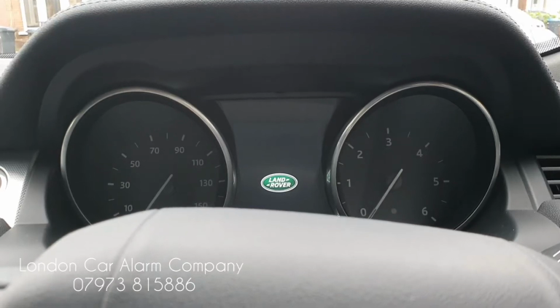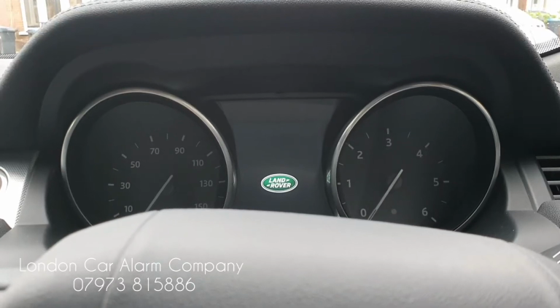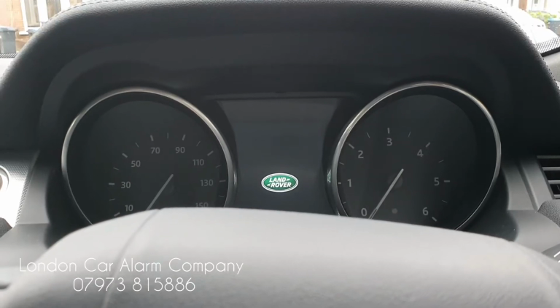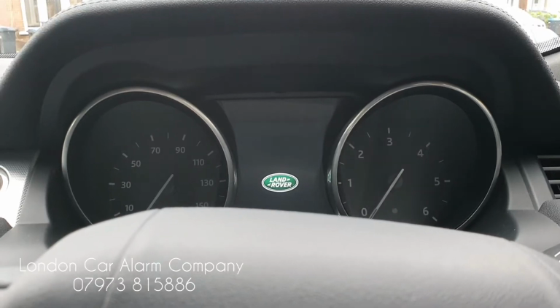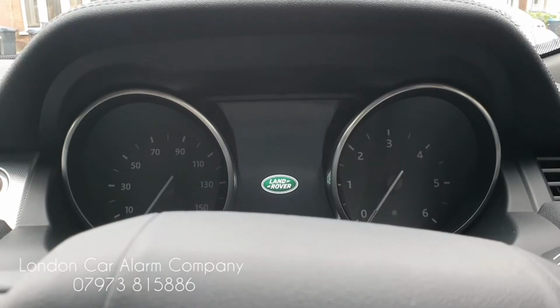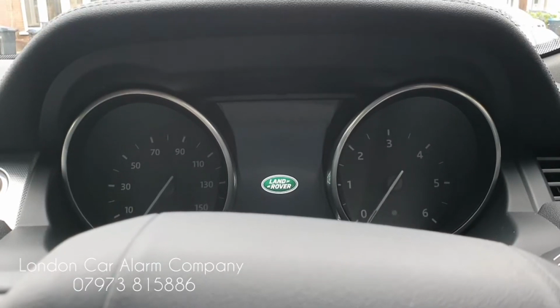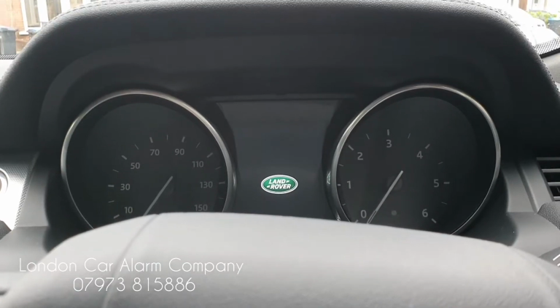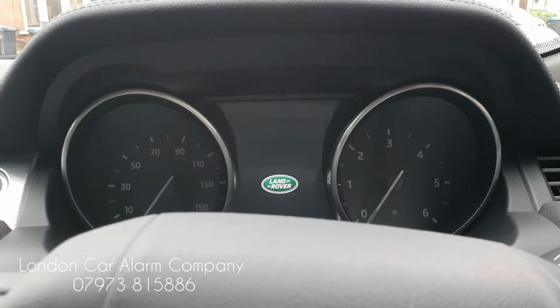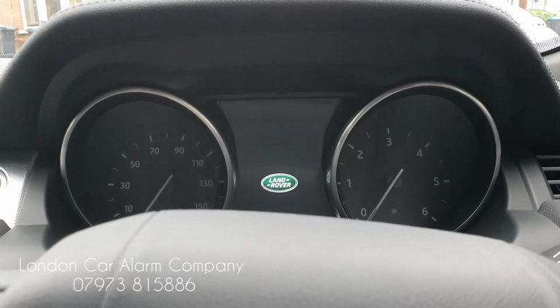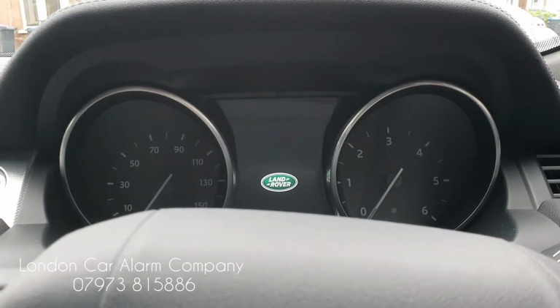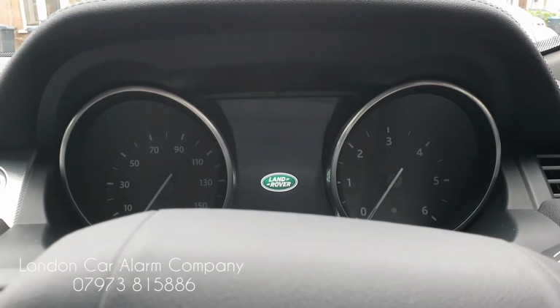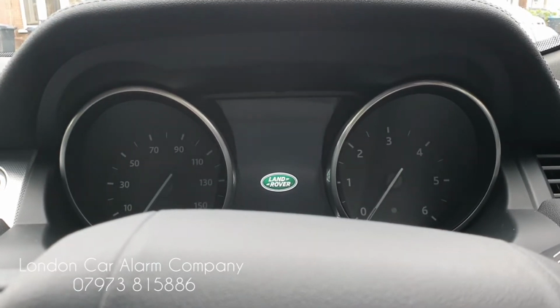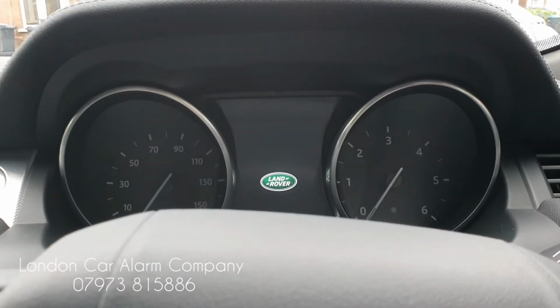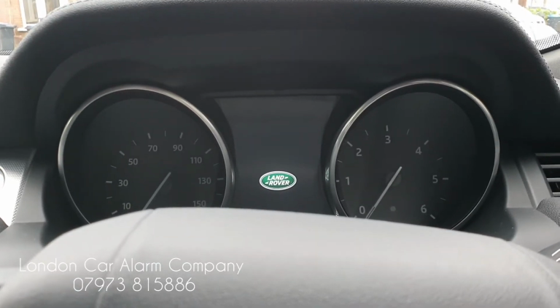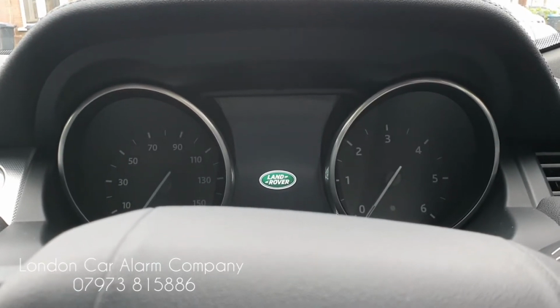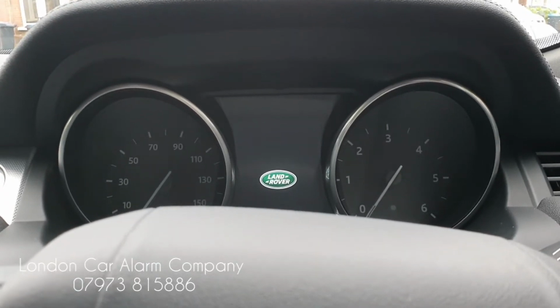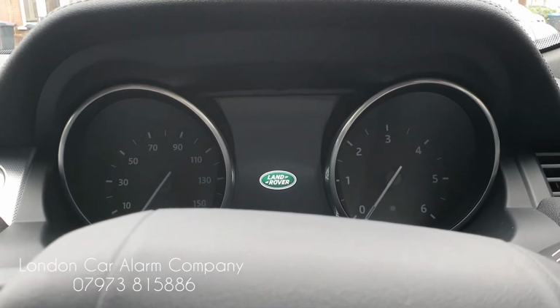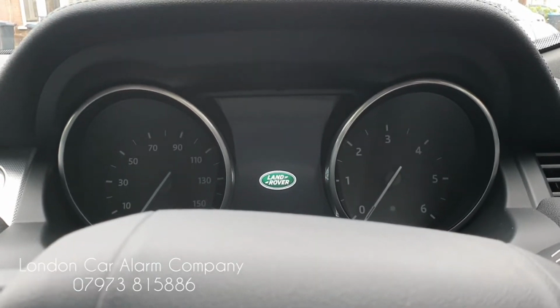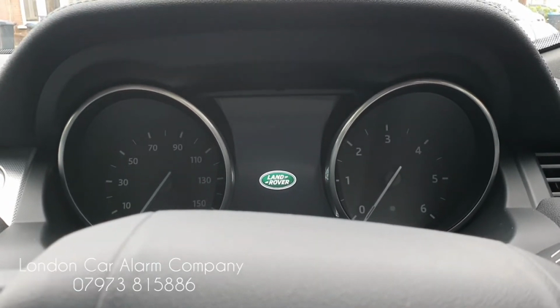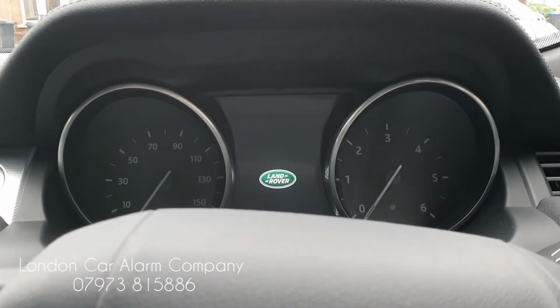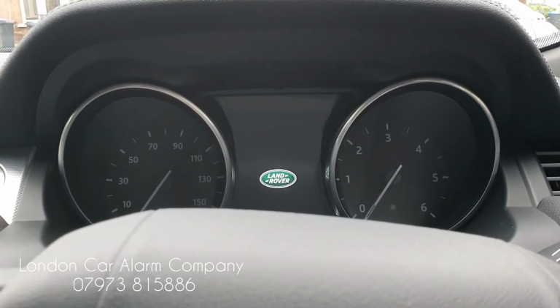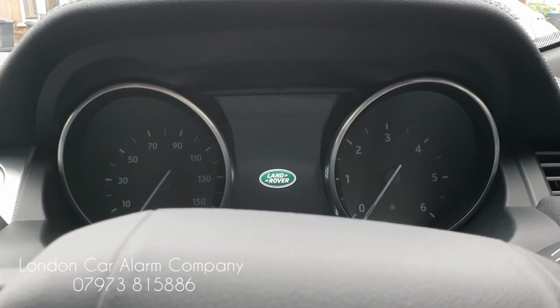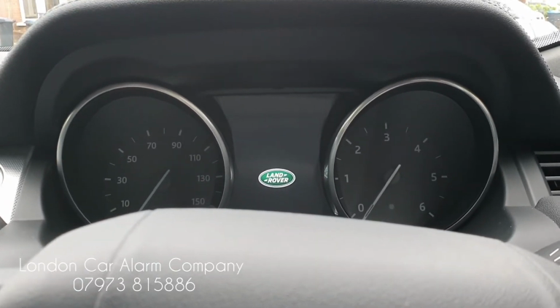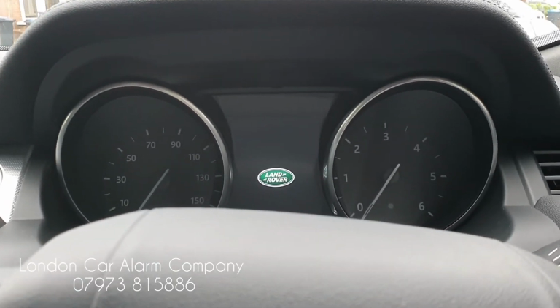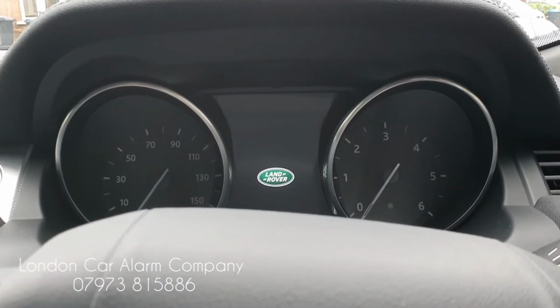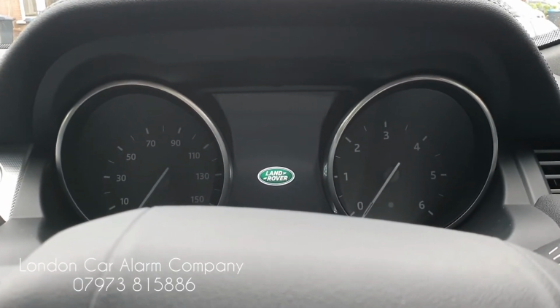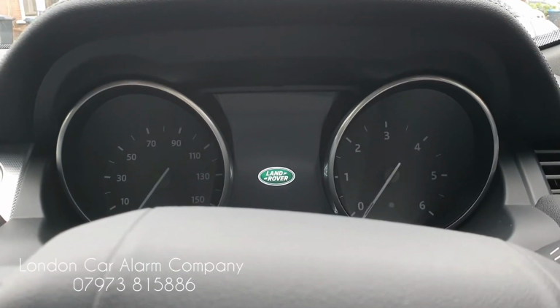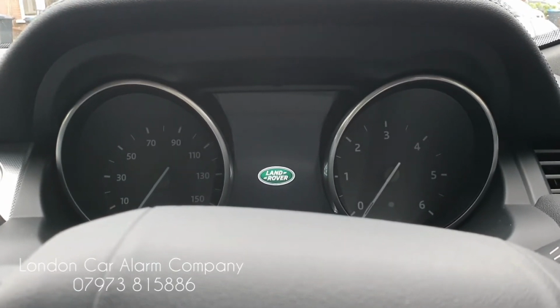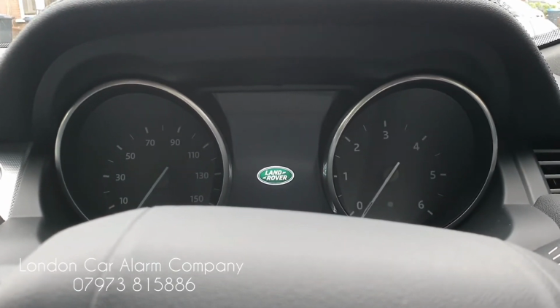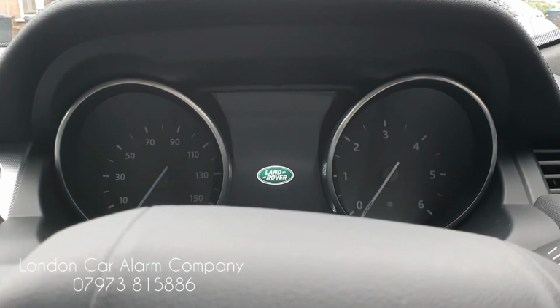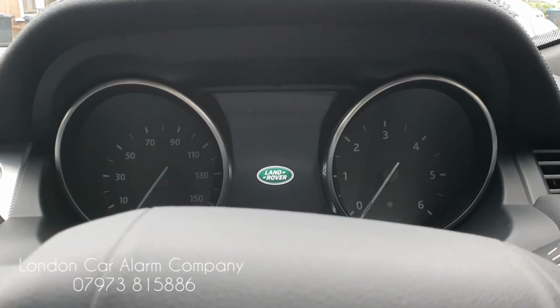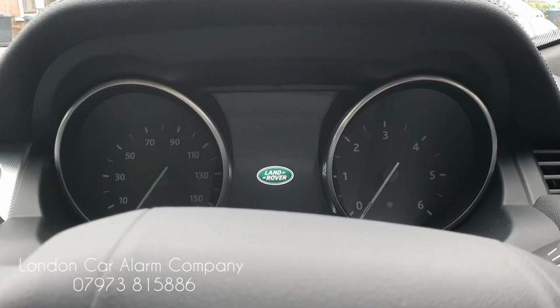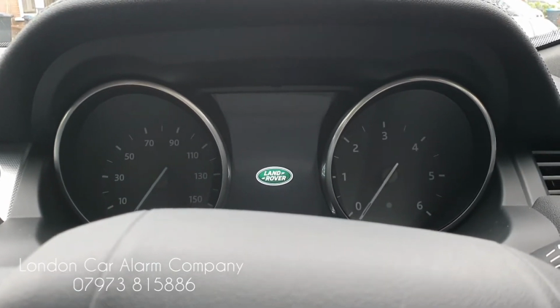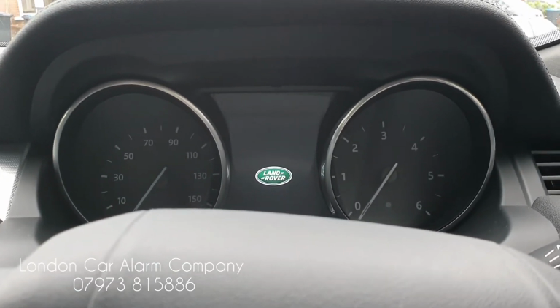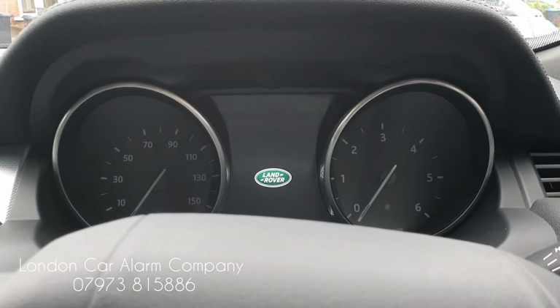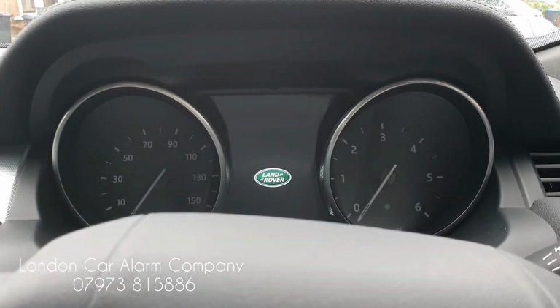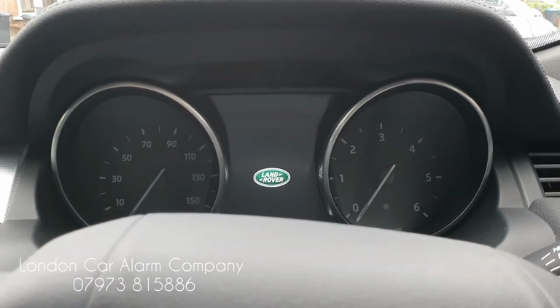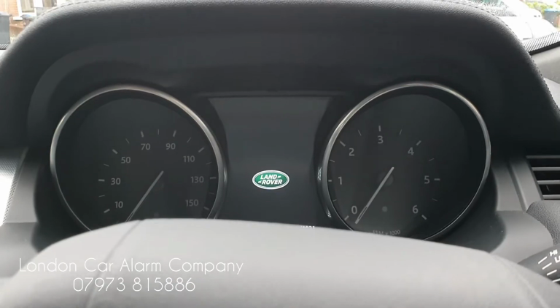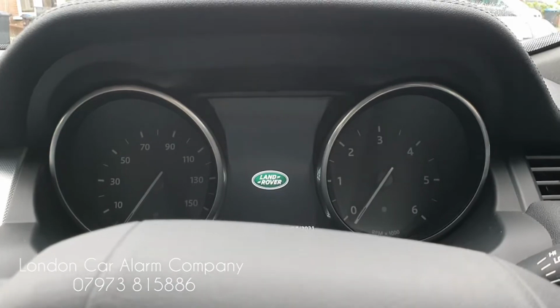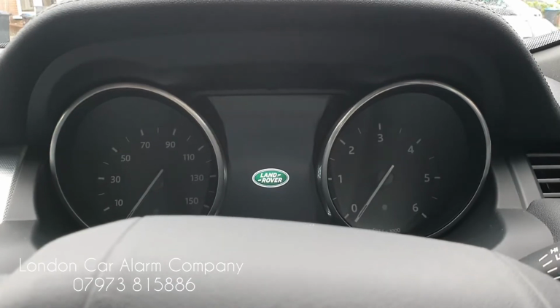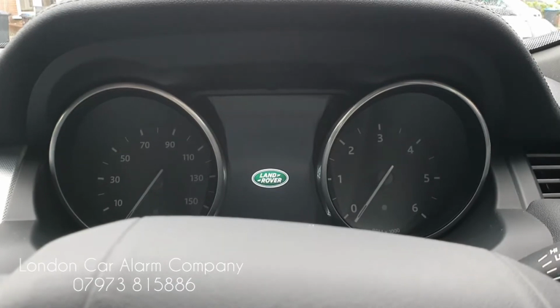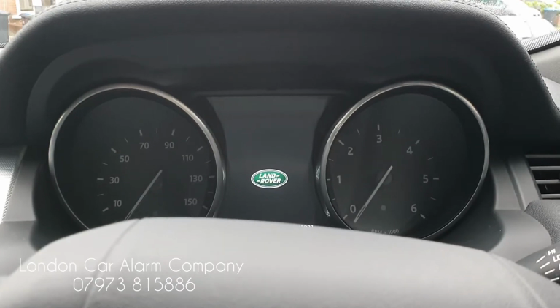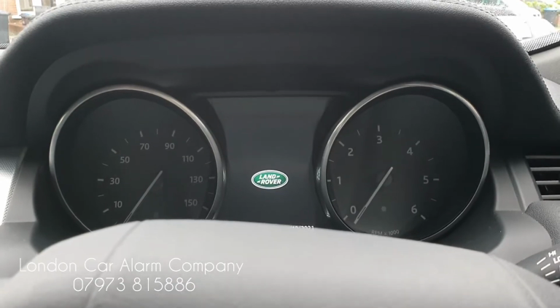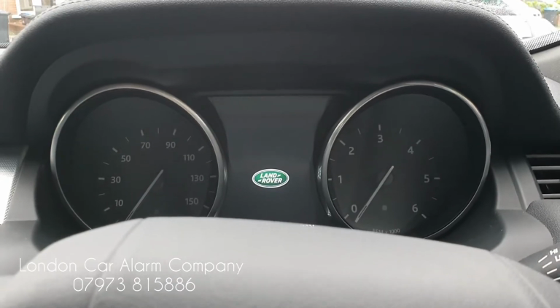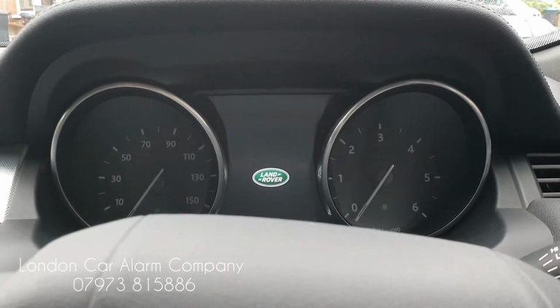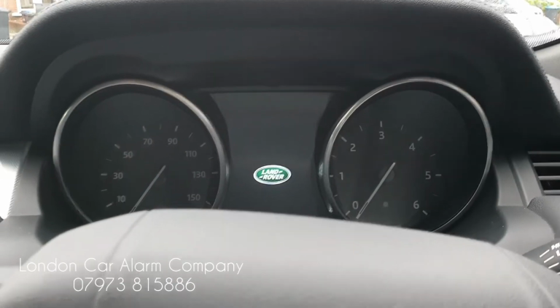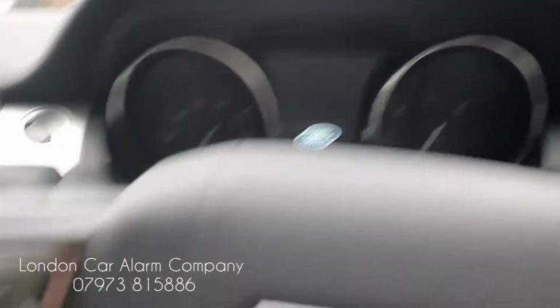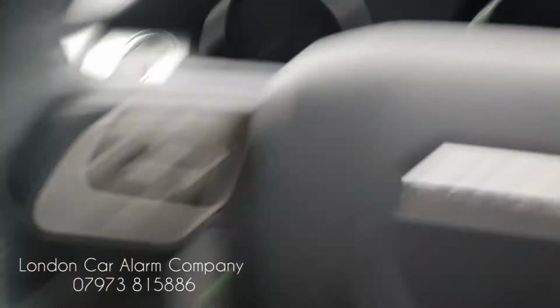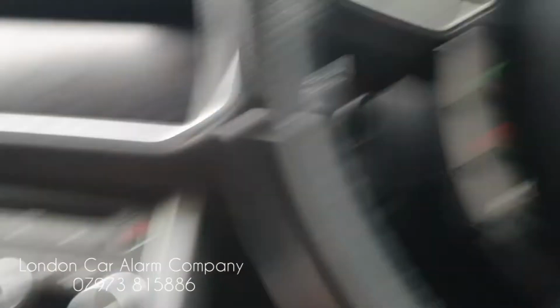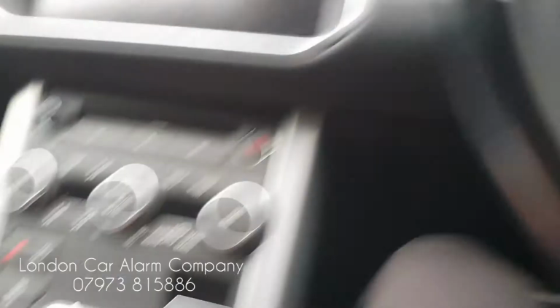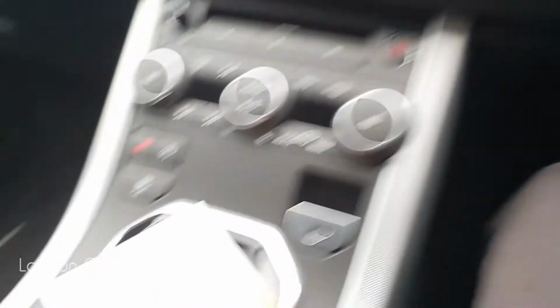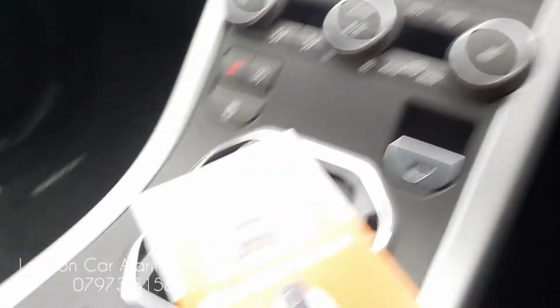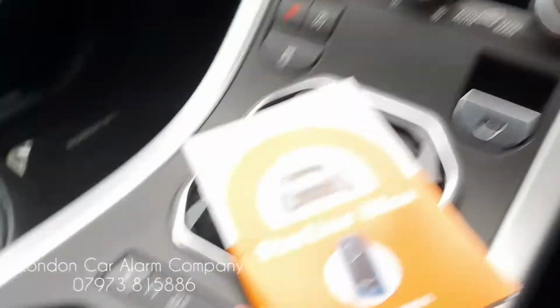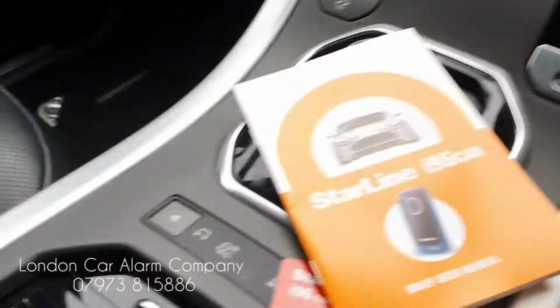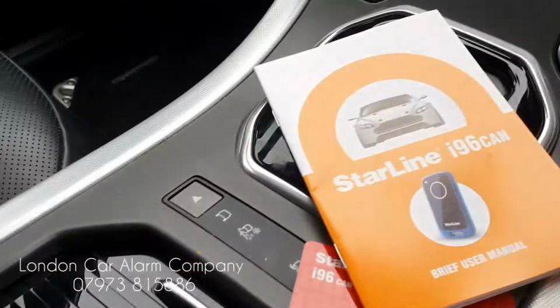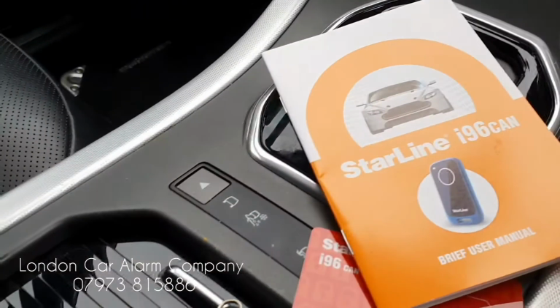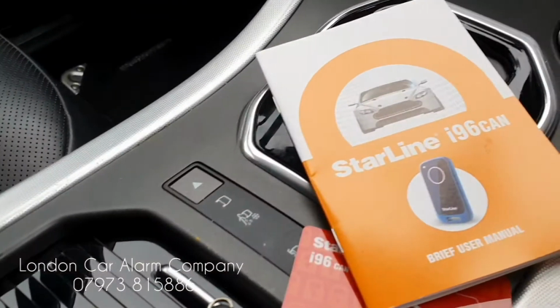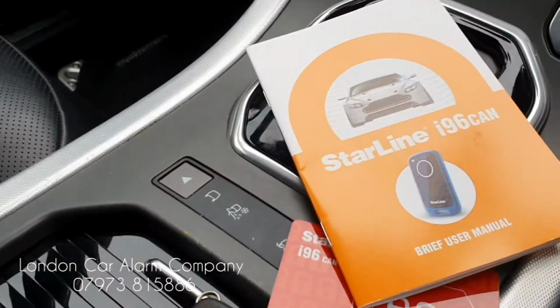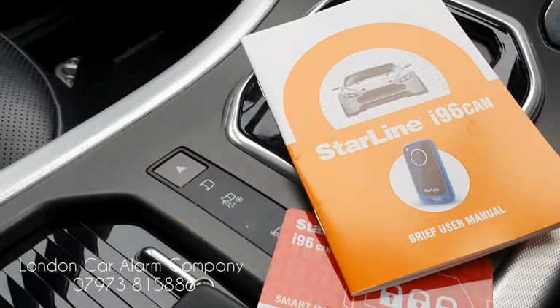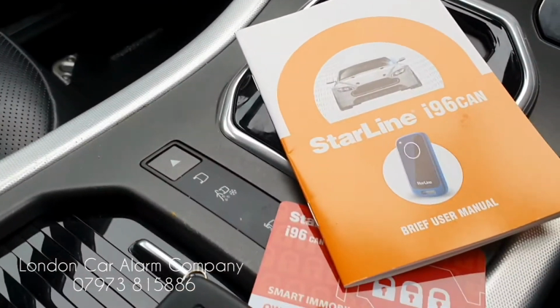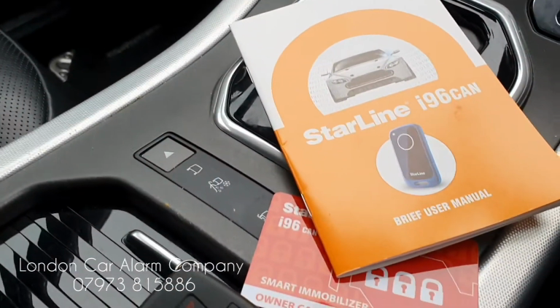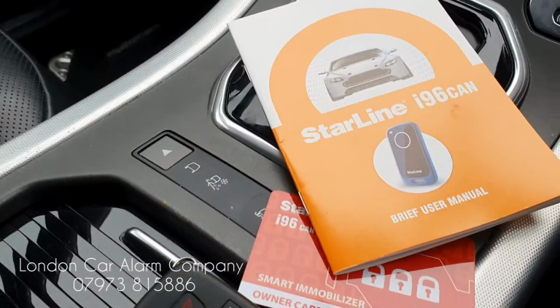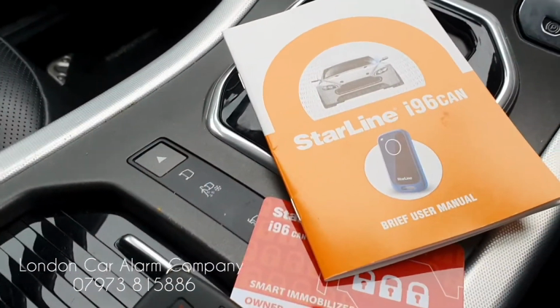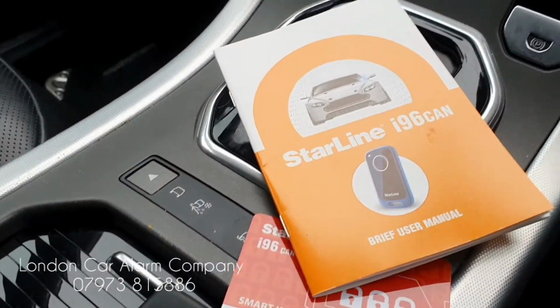Hello and welcome to London Car Alarm Company. Today we've just done another Land Rover Evoque Series 2 diesel and we fitted a Starline I-96.